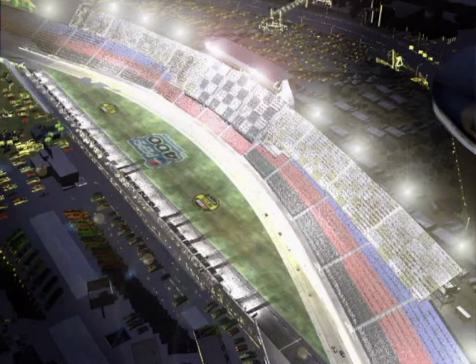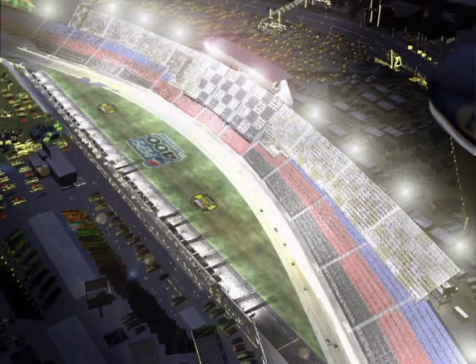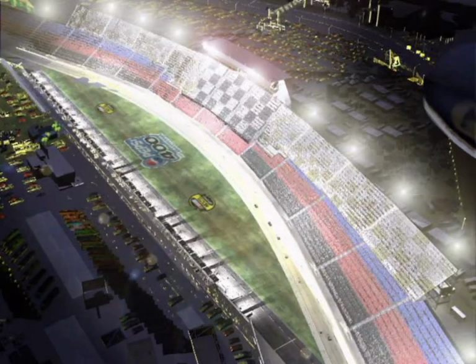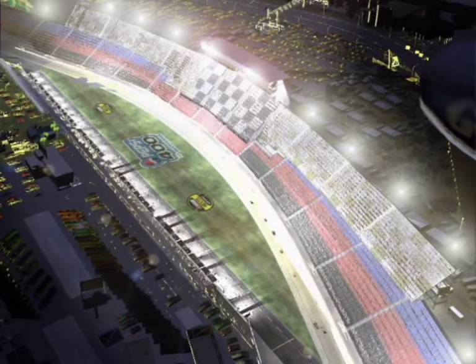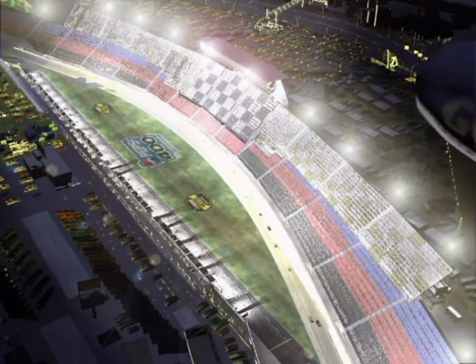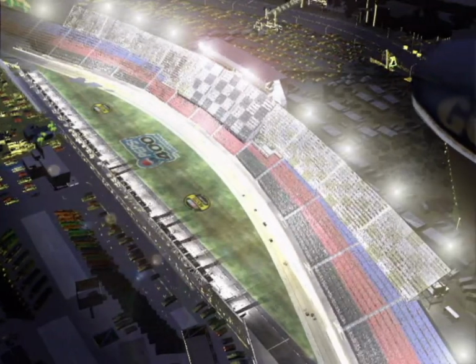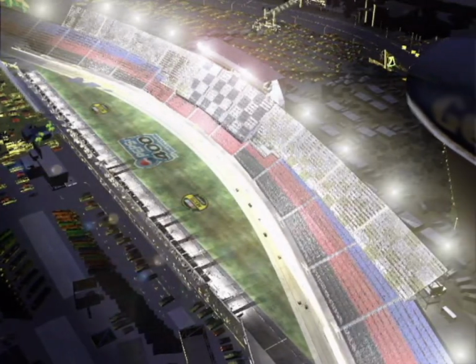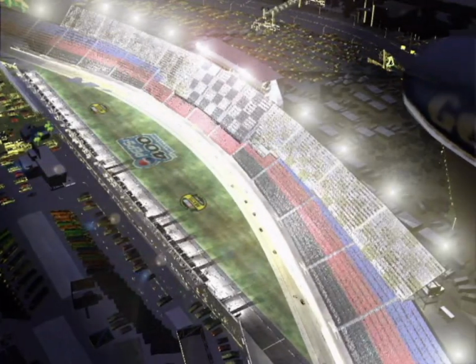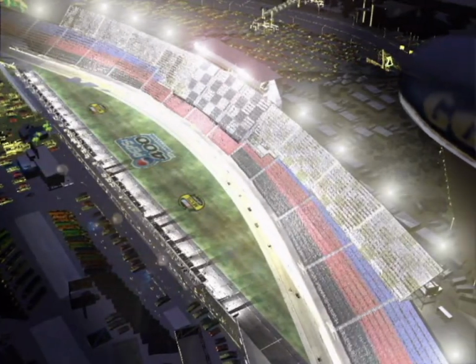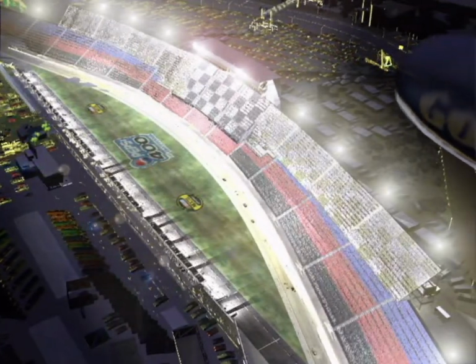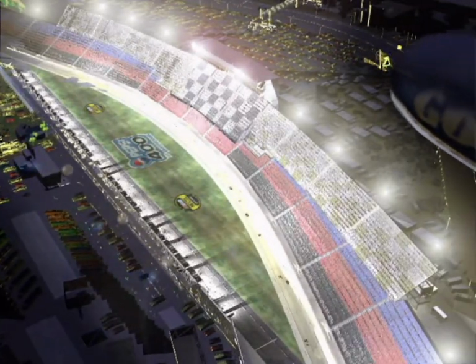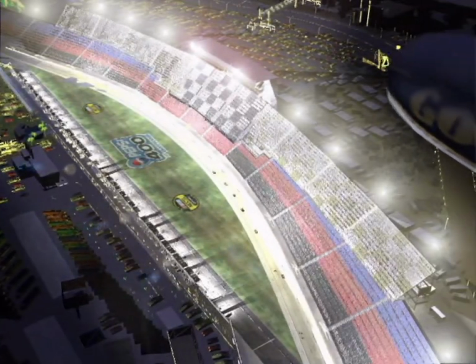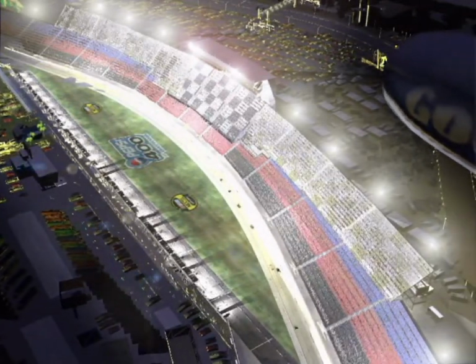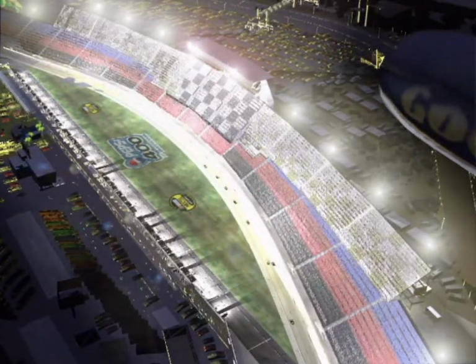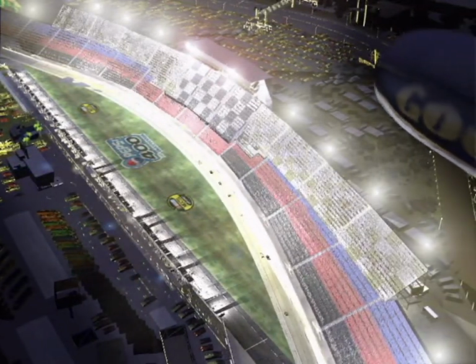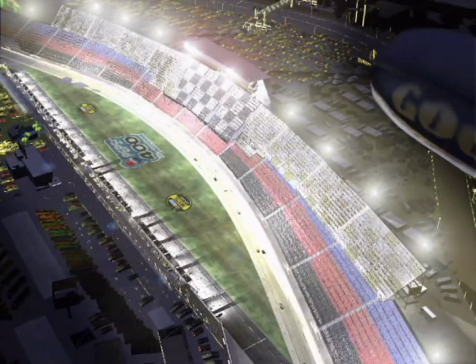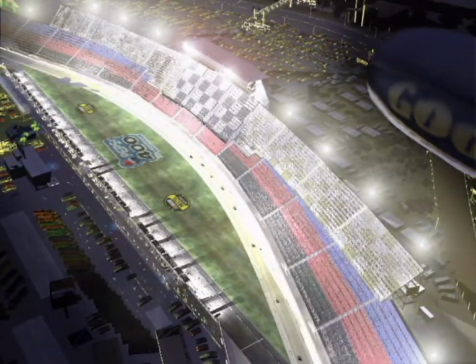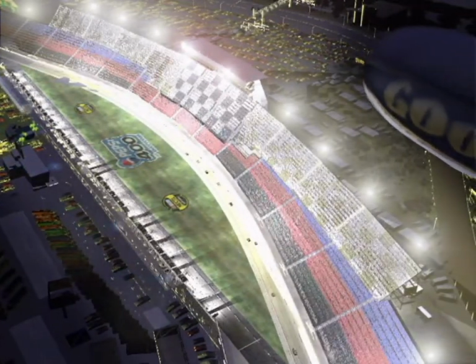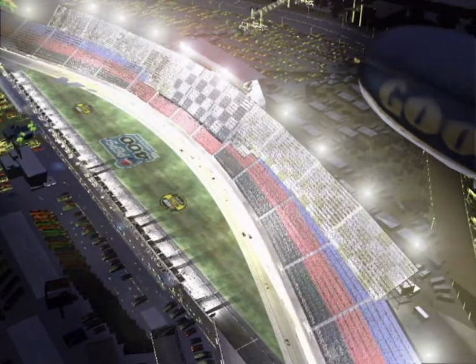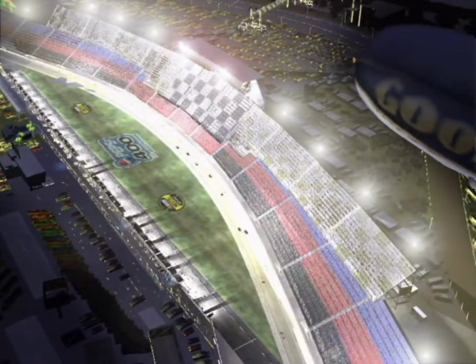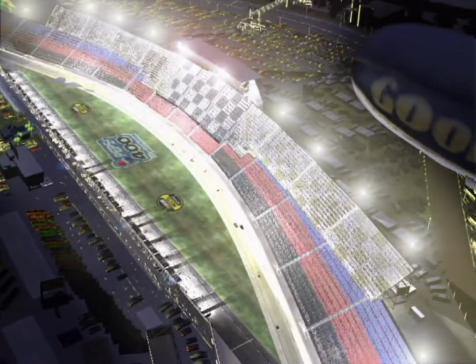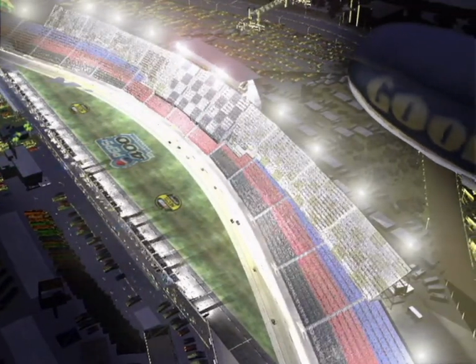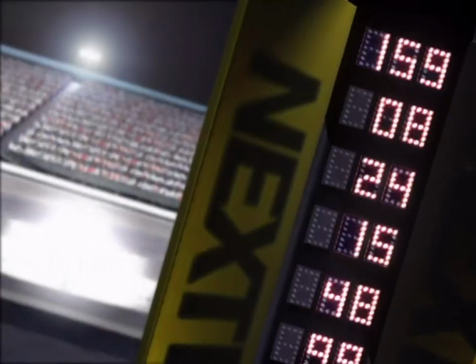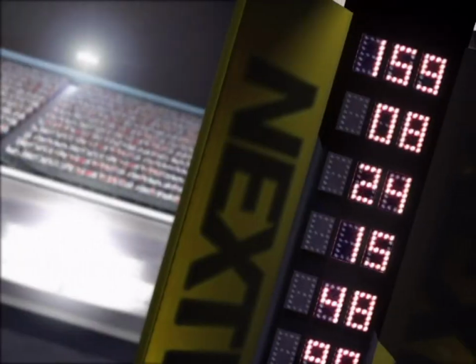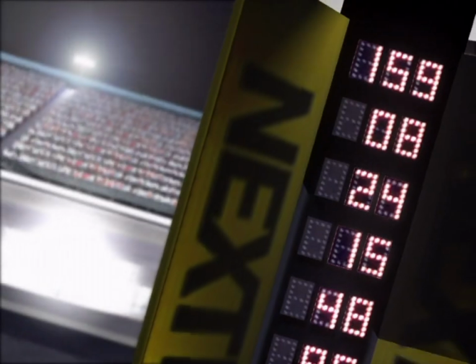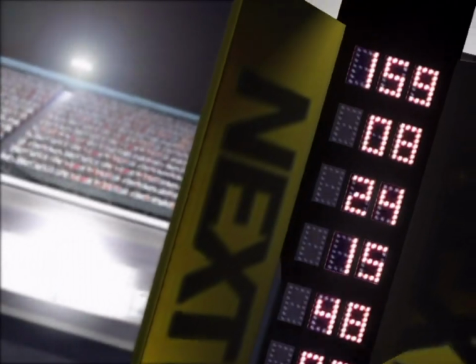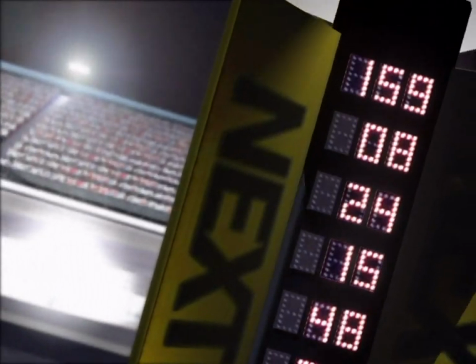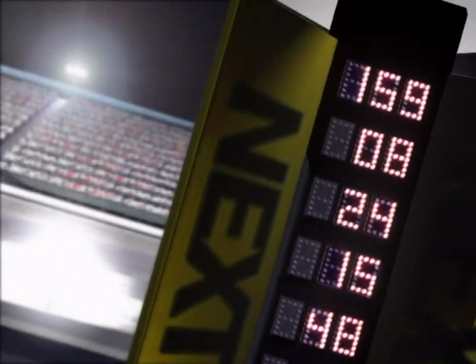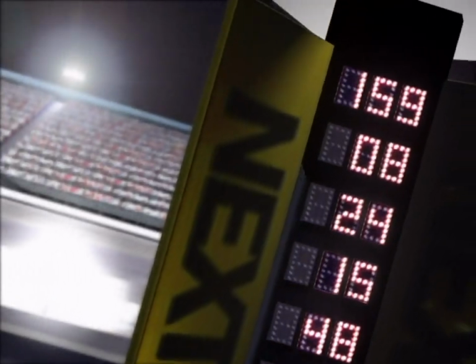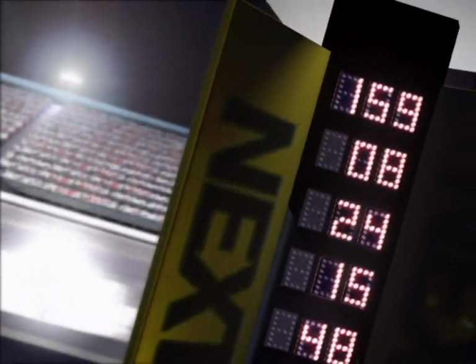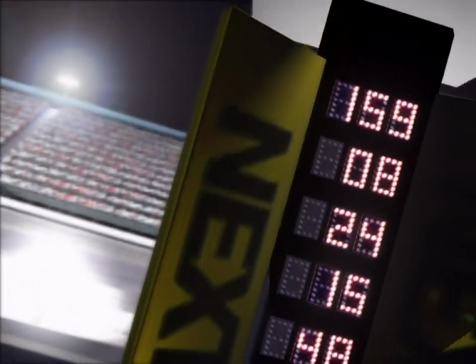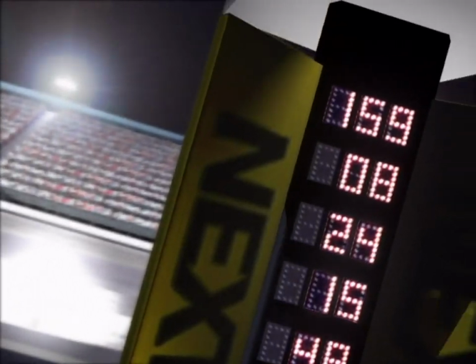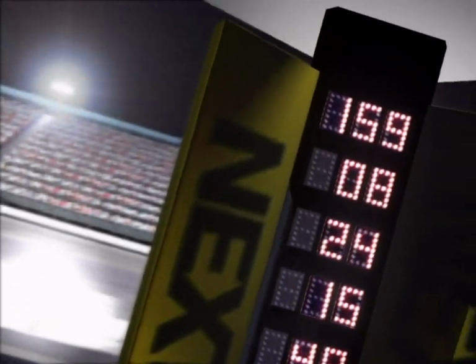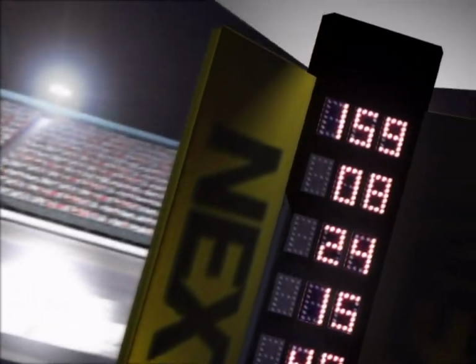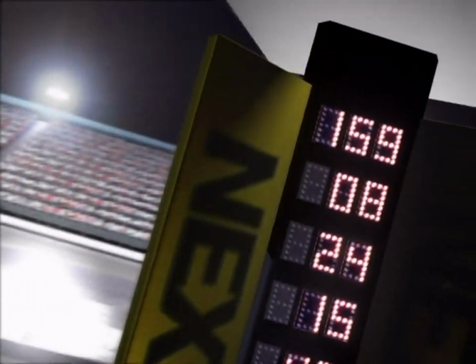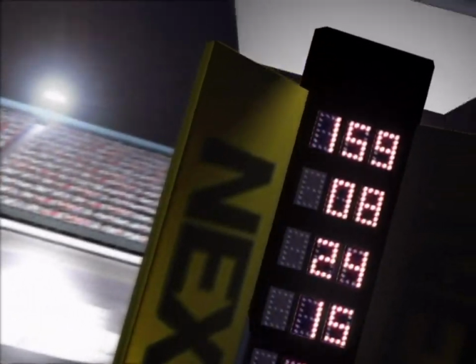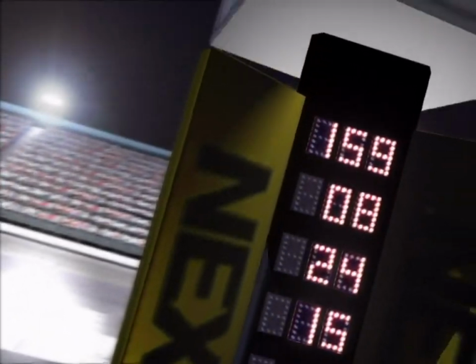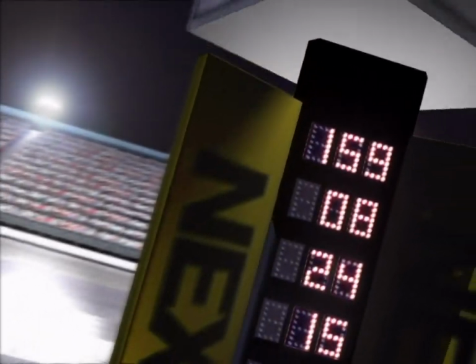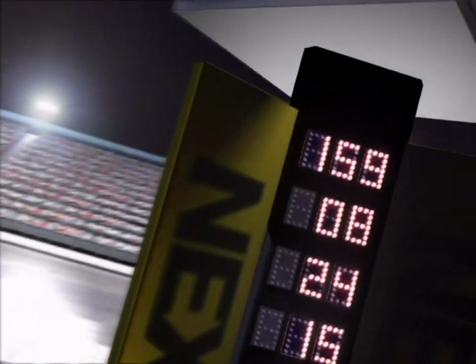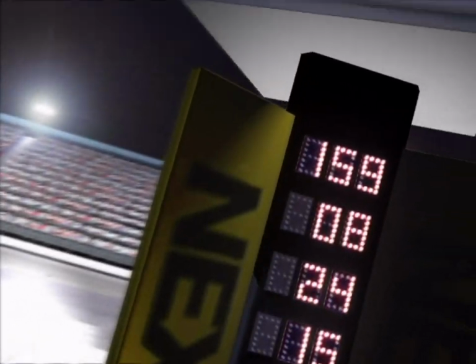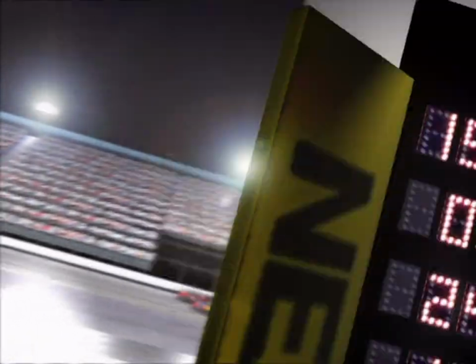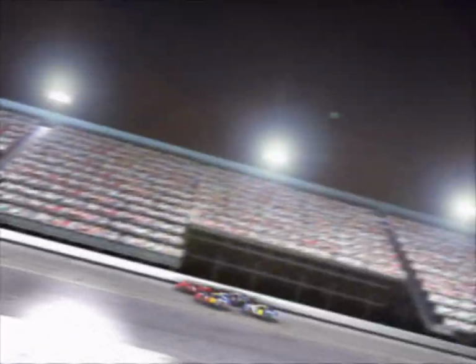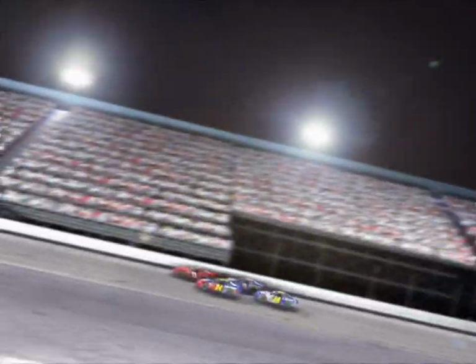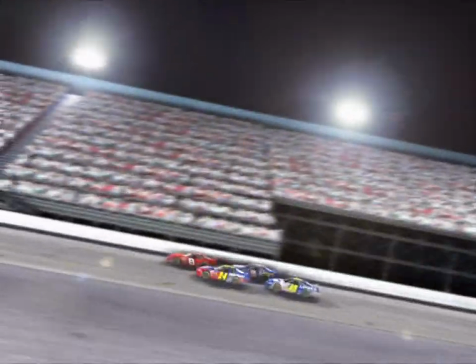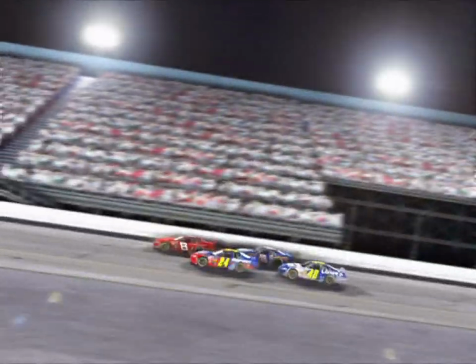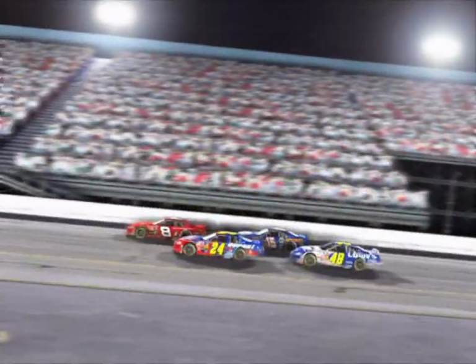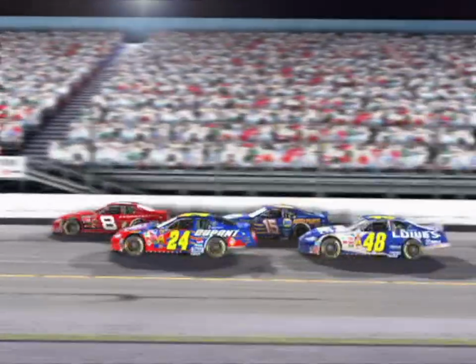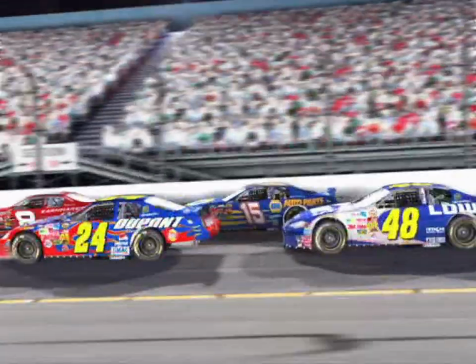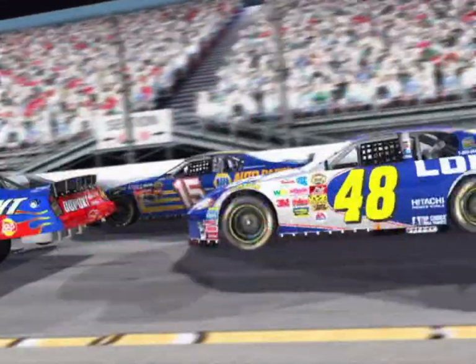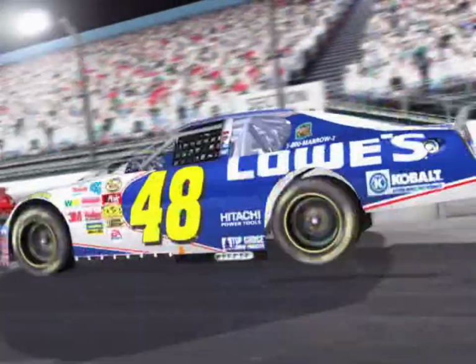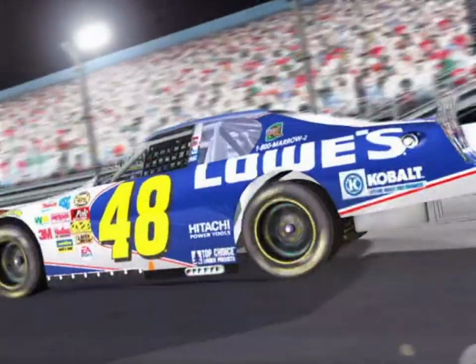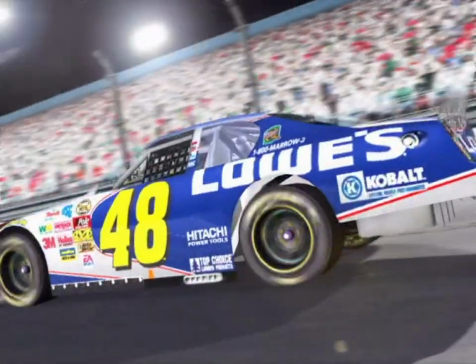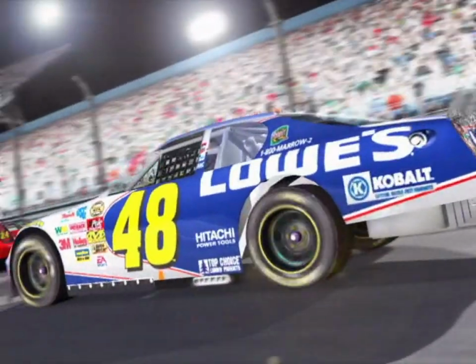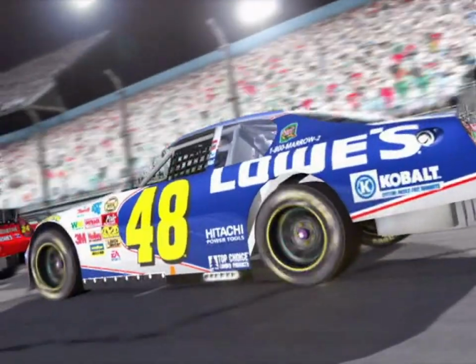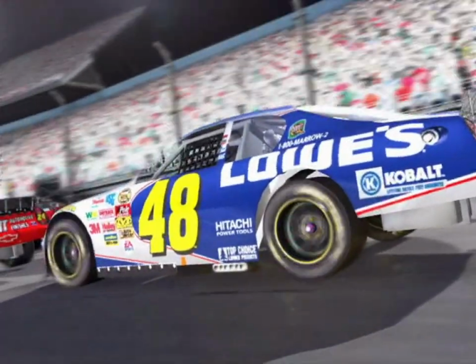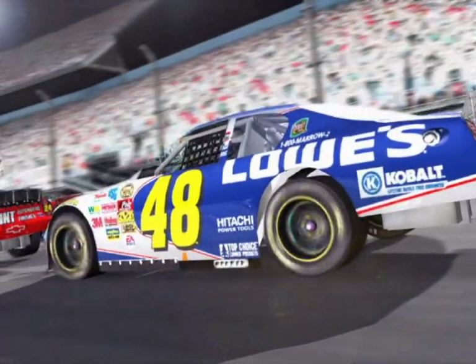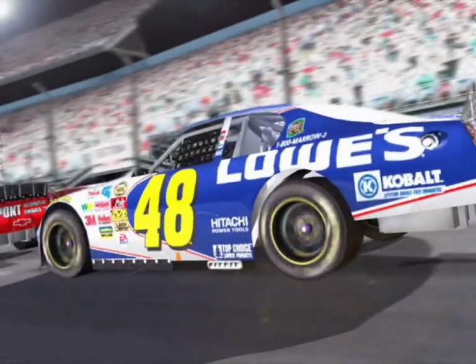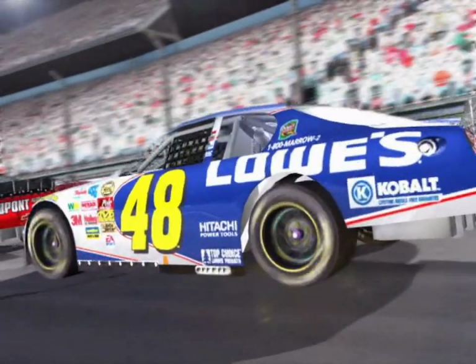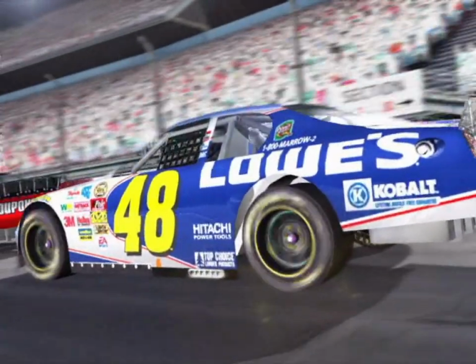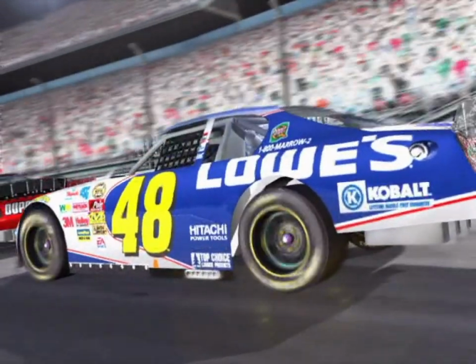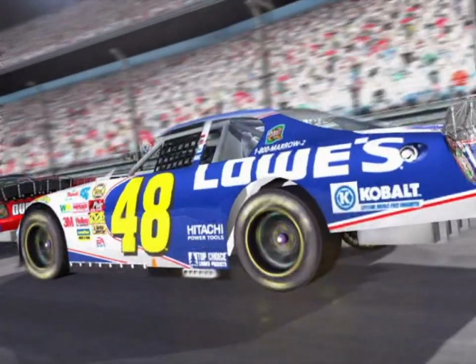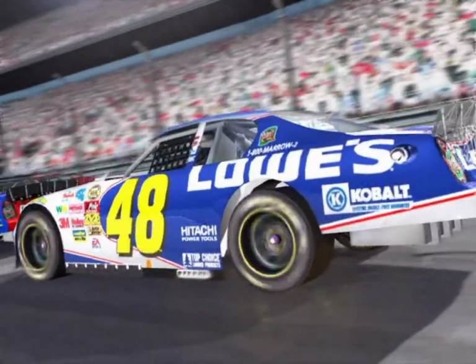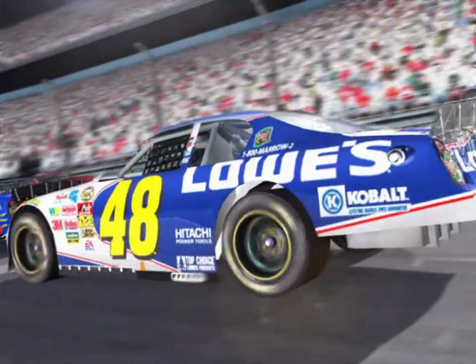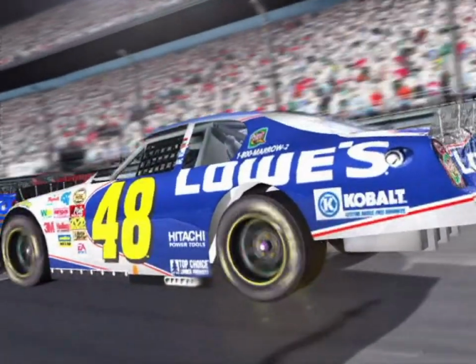Two laps to go. Dale Earnhardt Jr. and teammate Michael Waltrip lead the Pepsi 400, right behind the Hendrick teammates of Jeff Gordon and Jimmie Johnson.